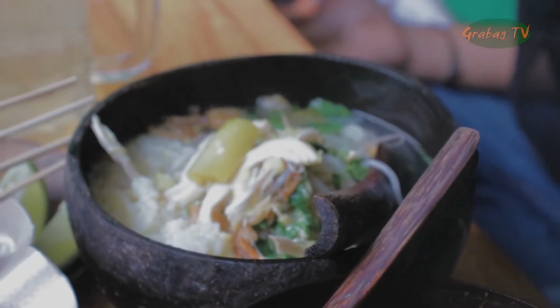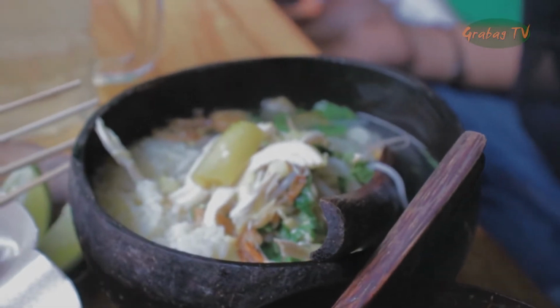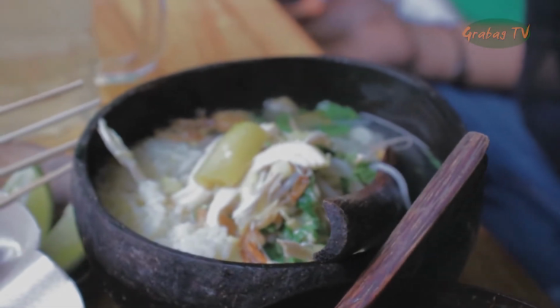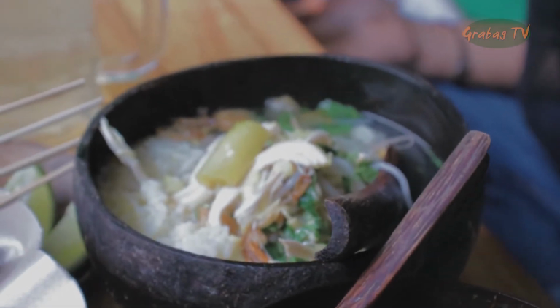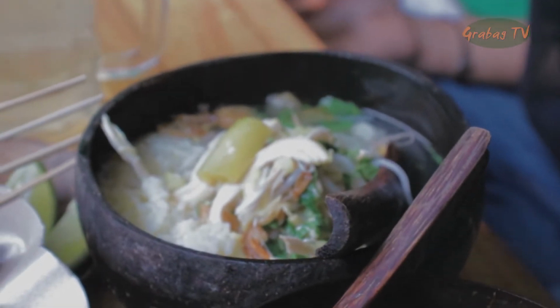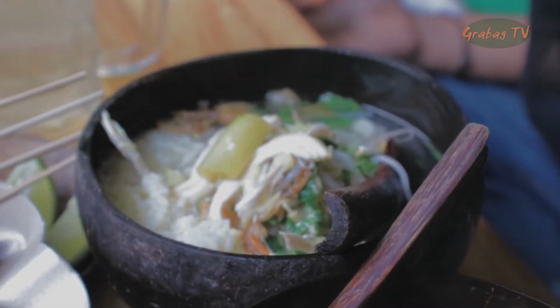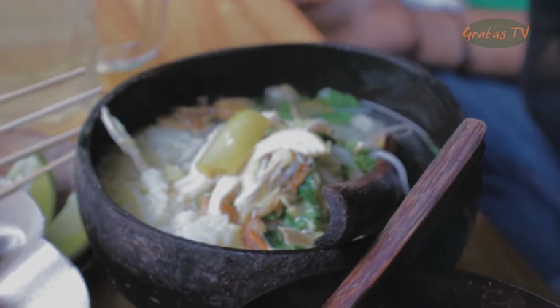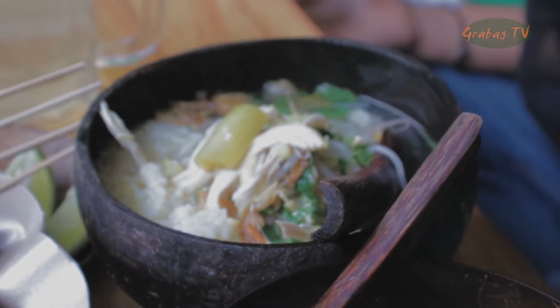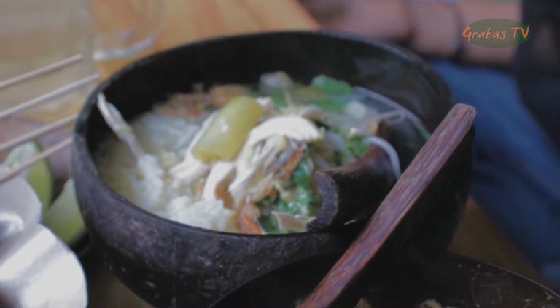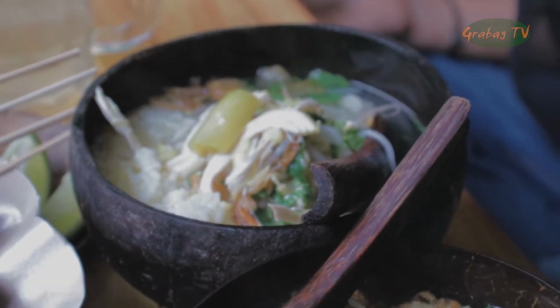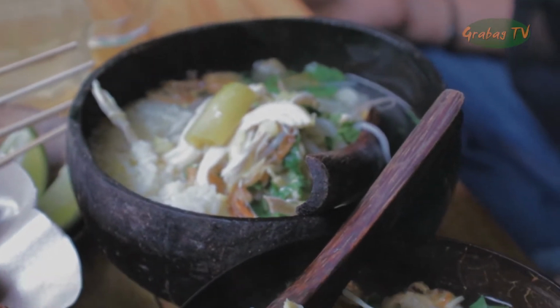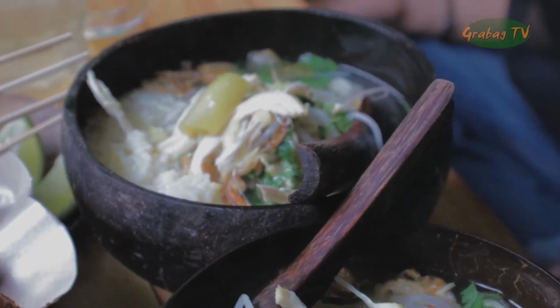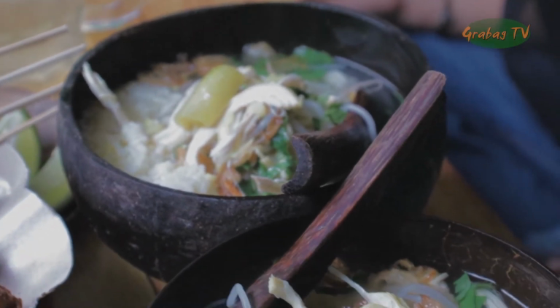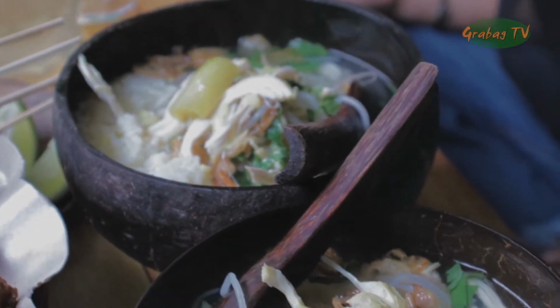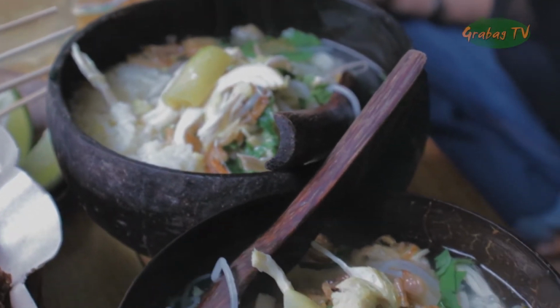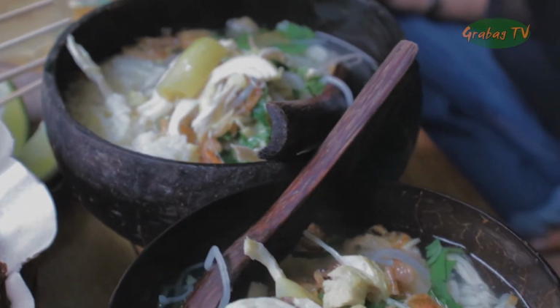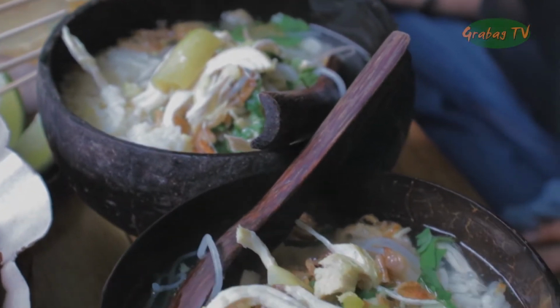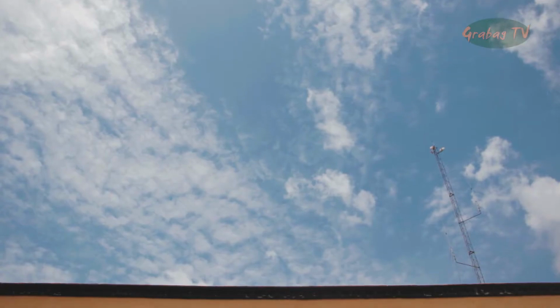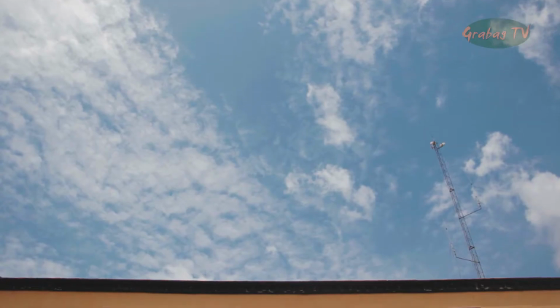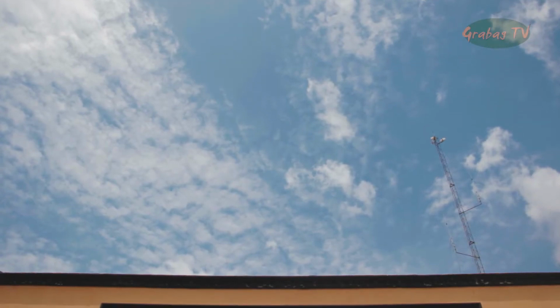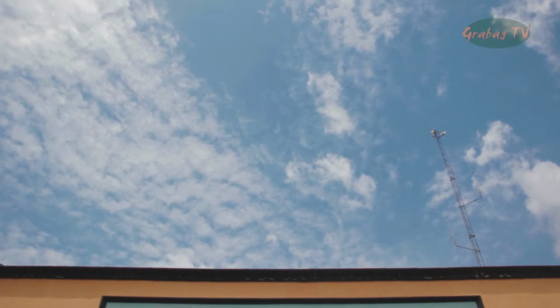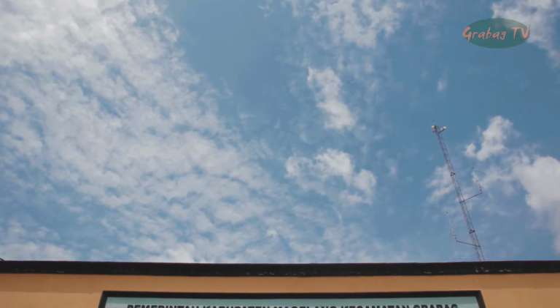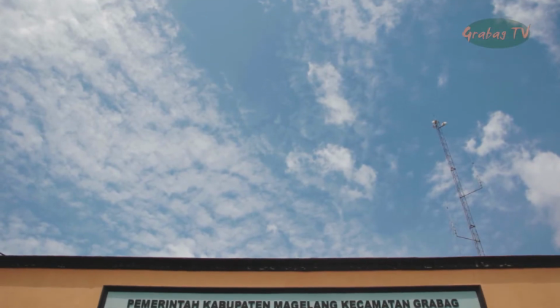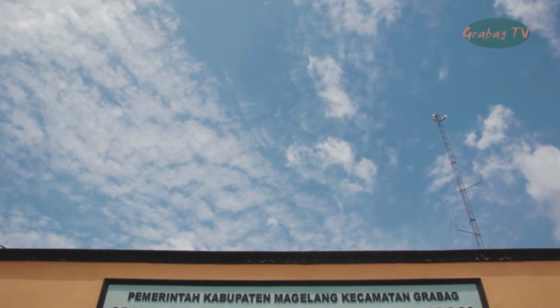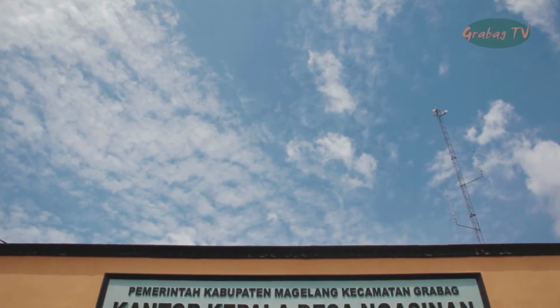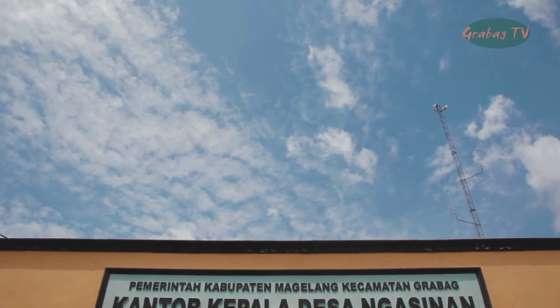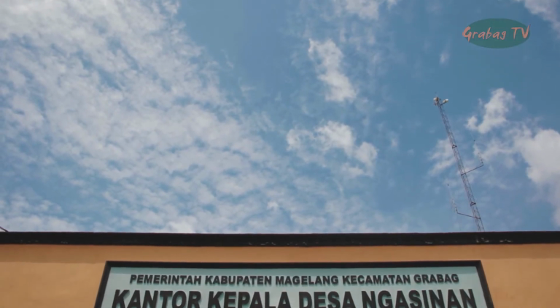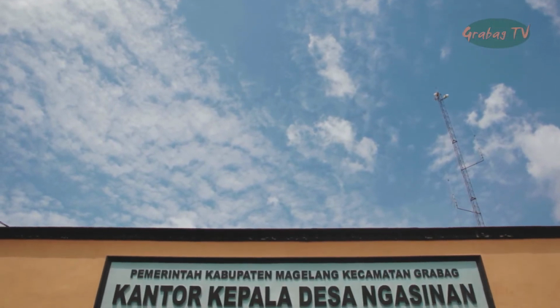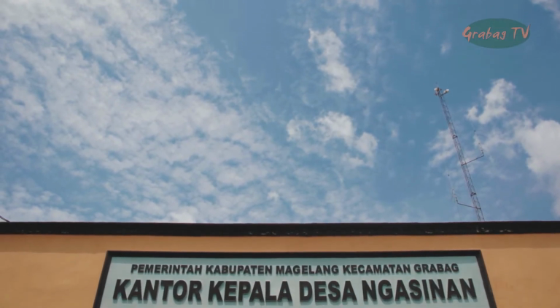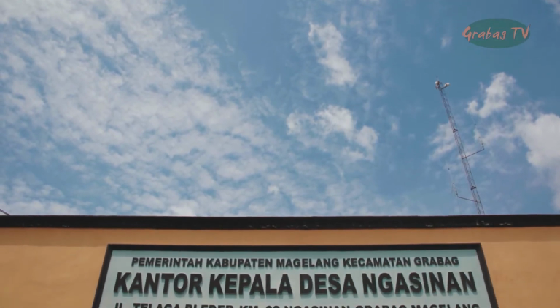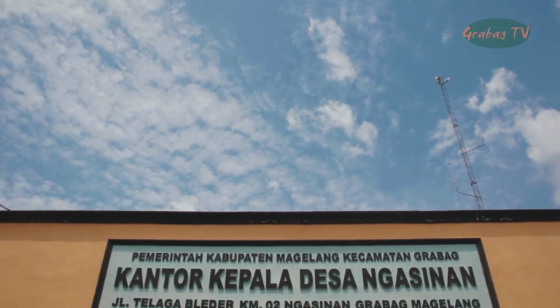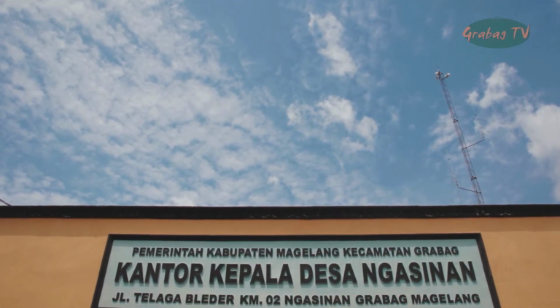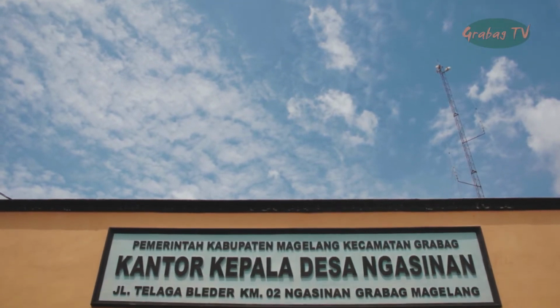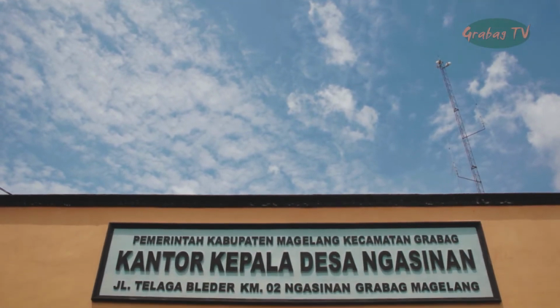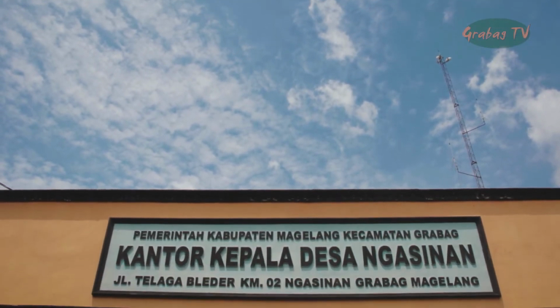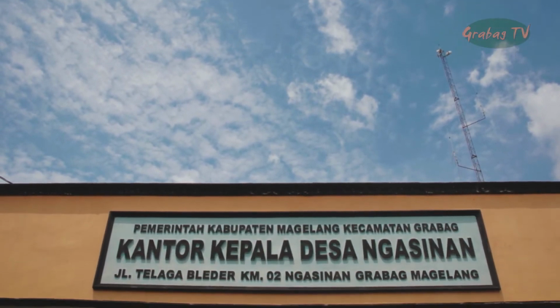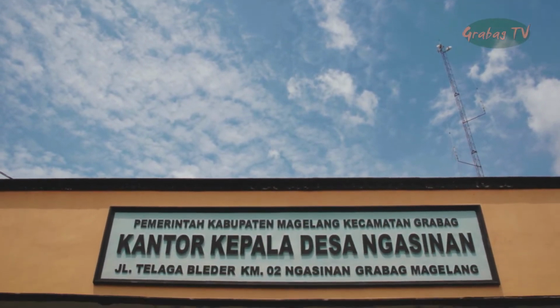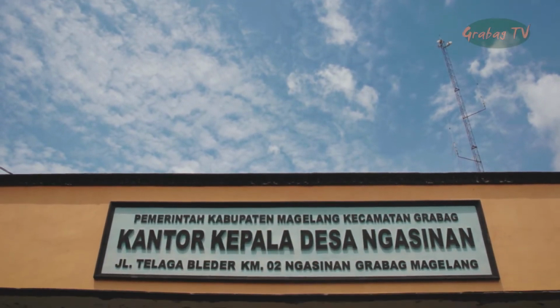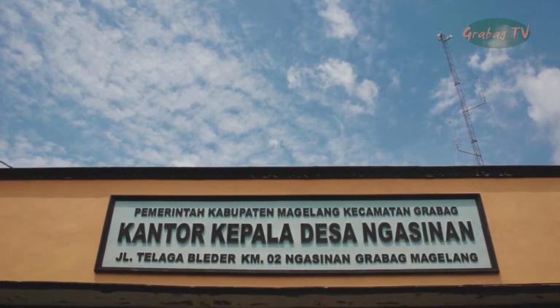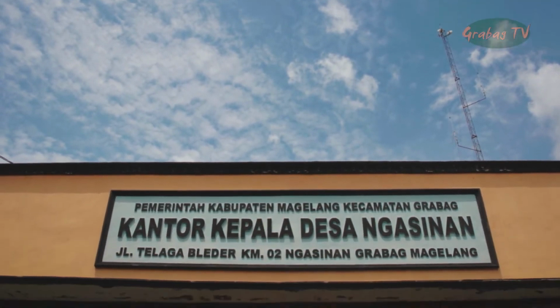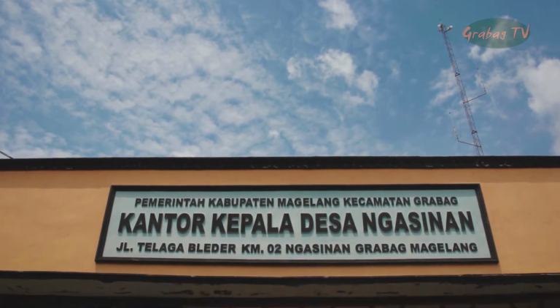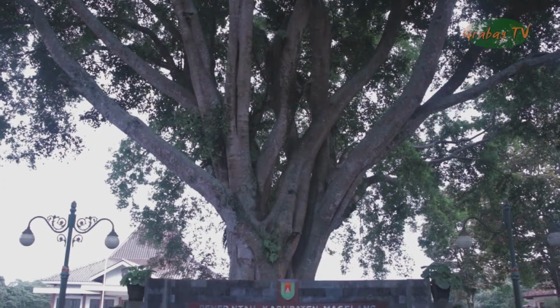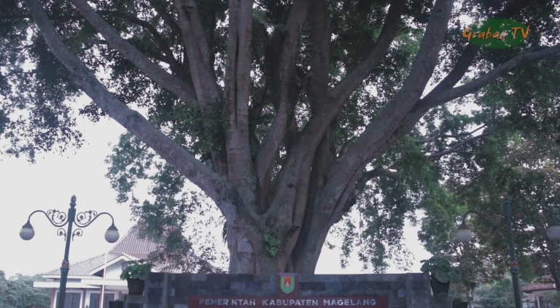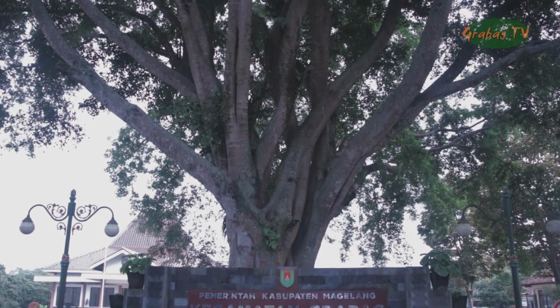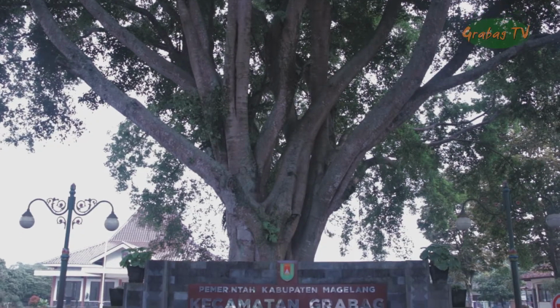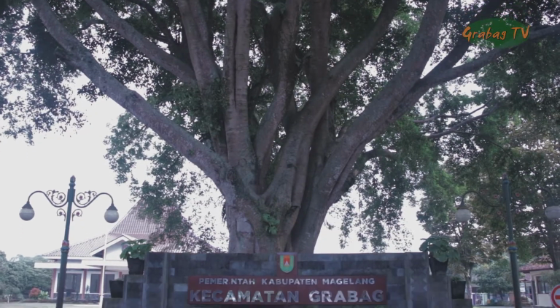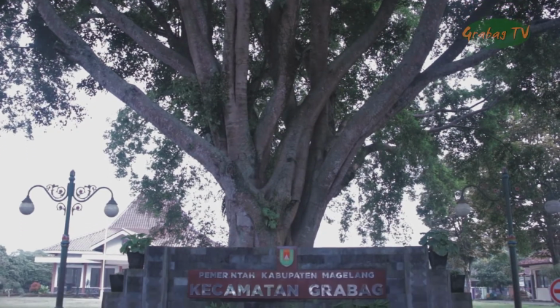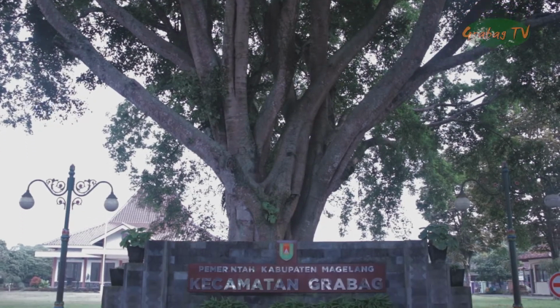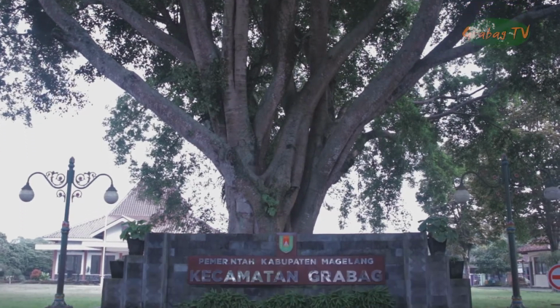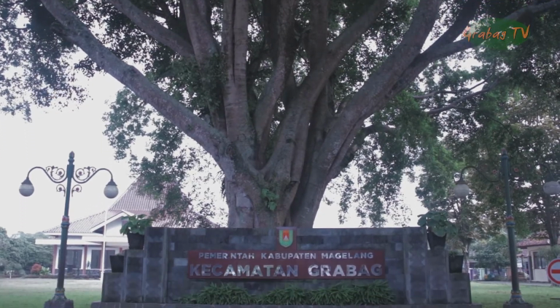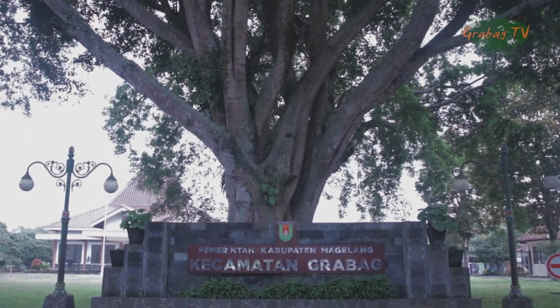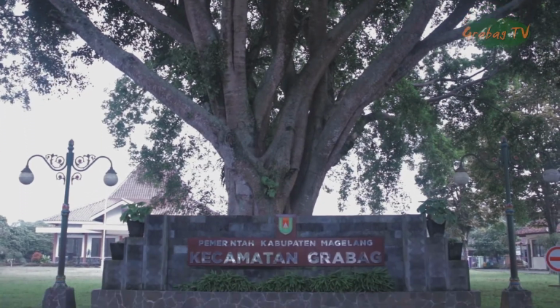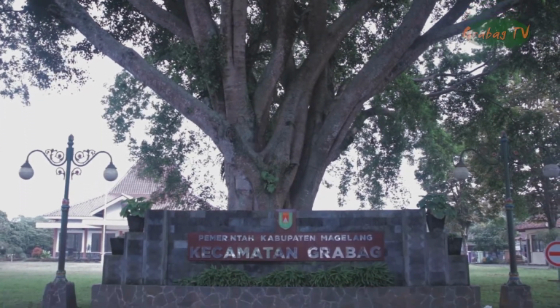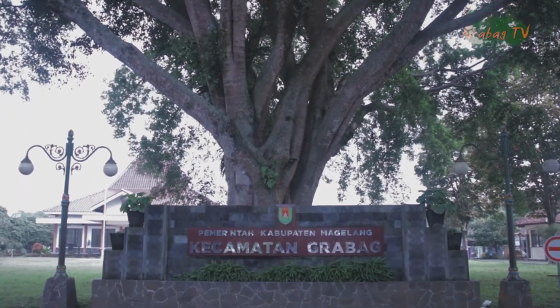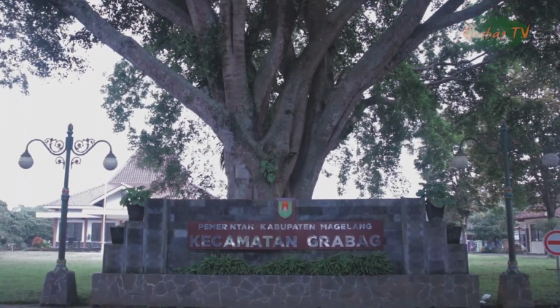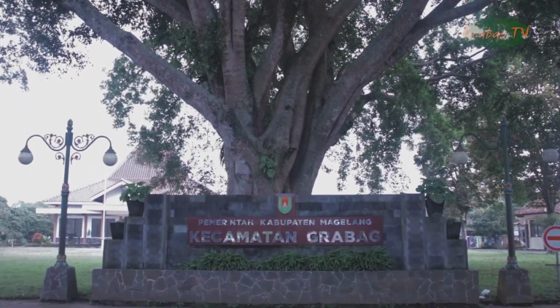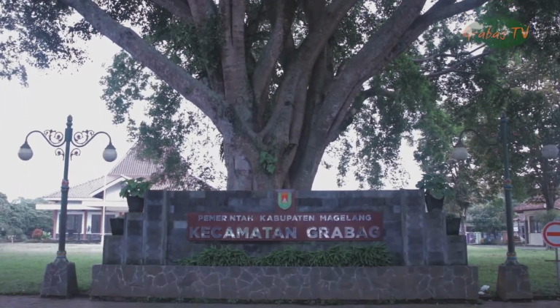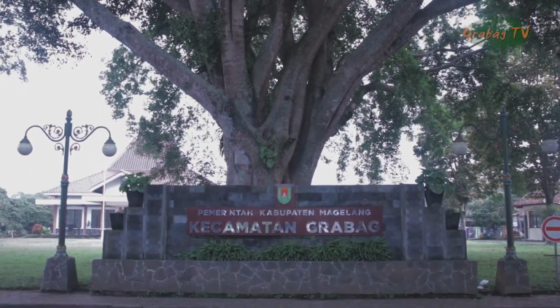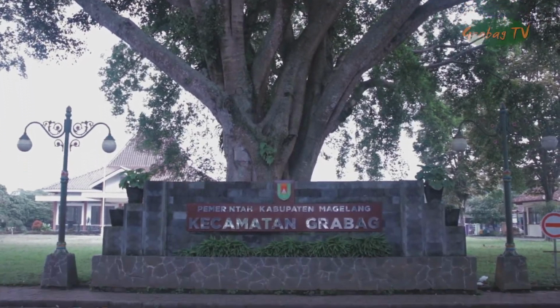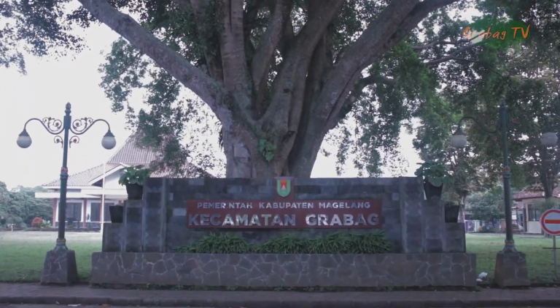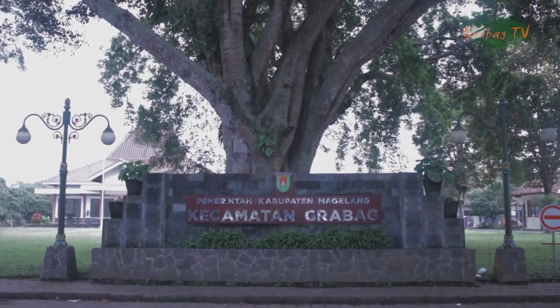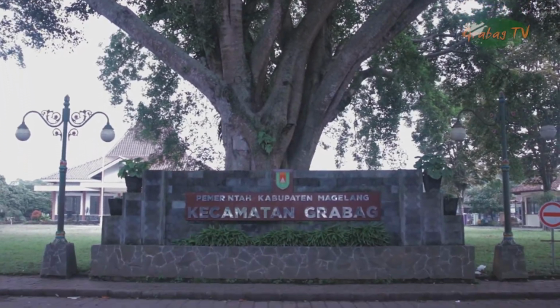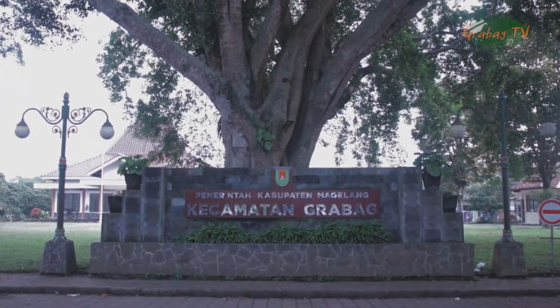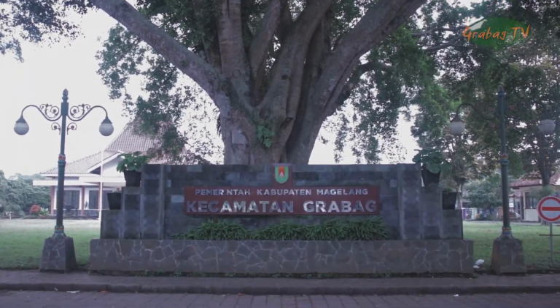Letaknya ada di Jalan Telaga Bleder, Ngasinan, Kecamatan Grabag, Kabupaten Magelang.